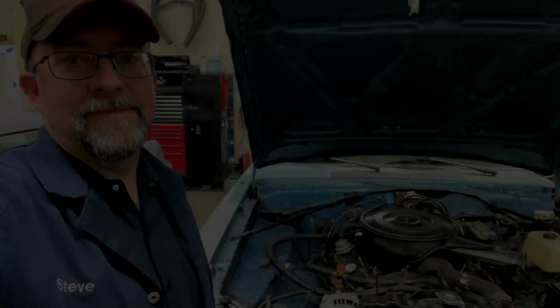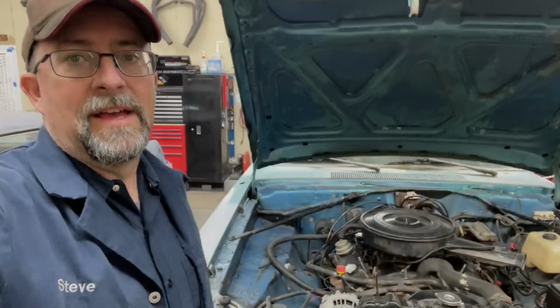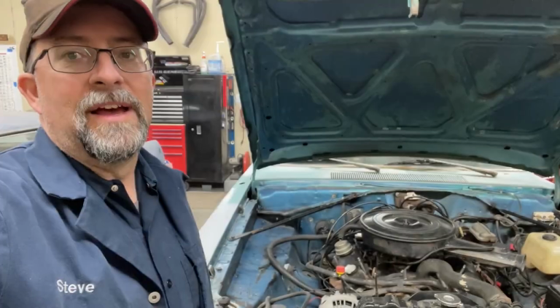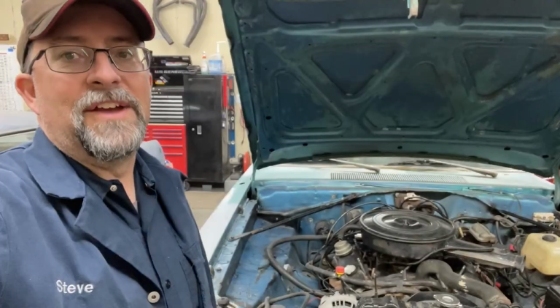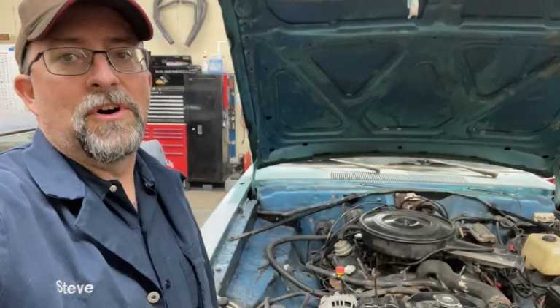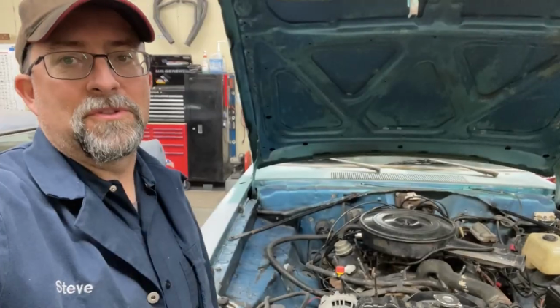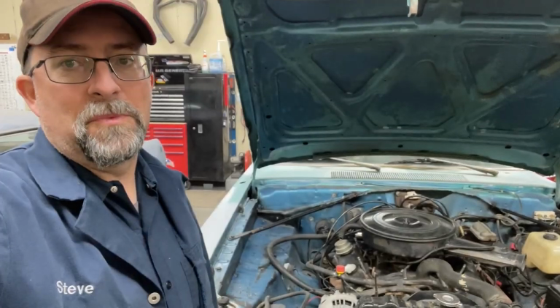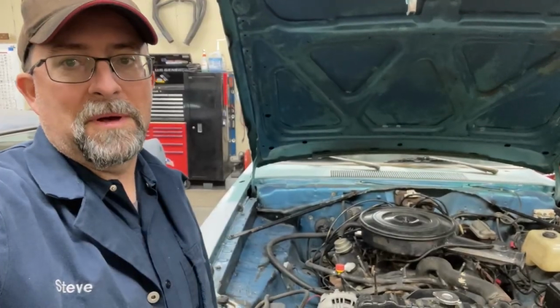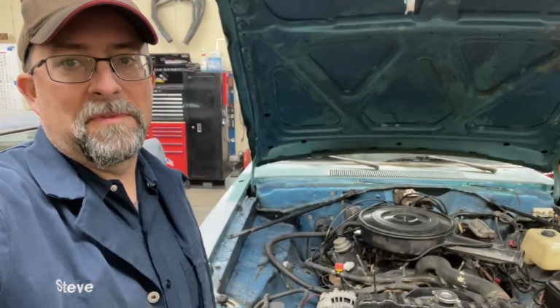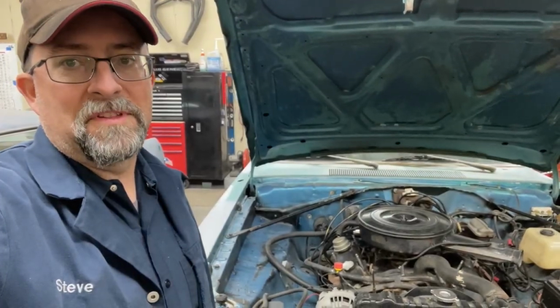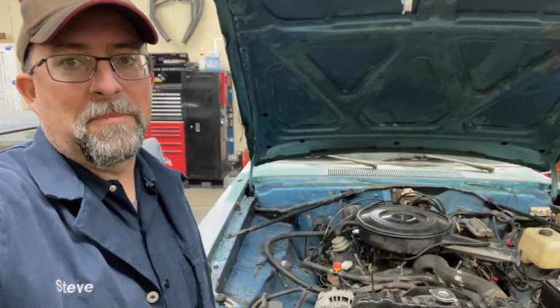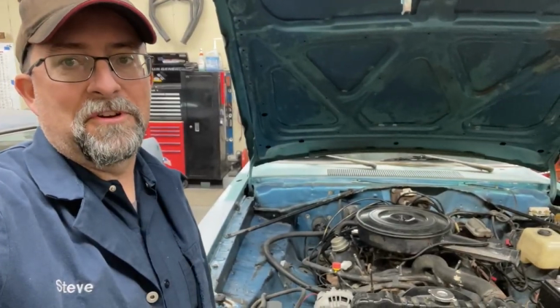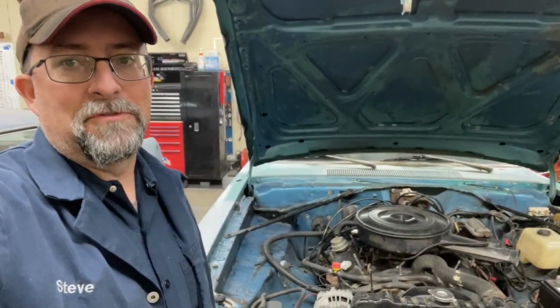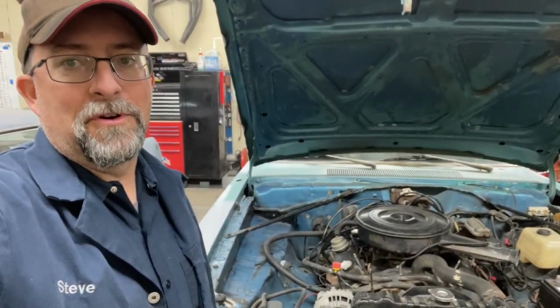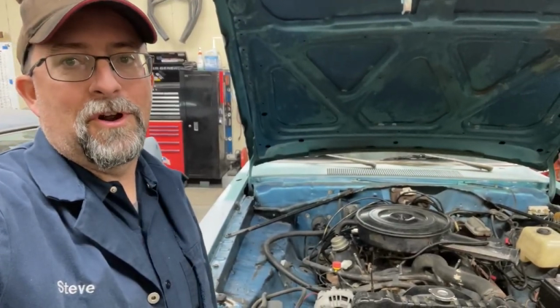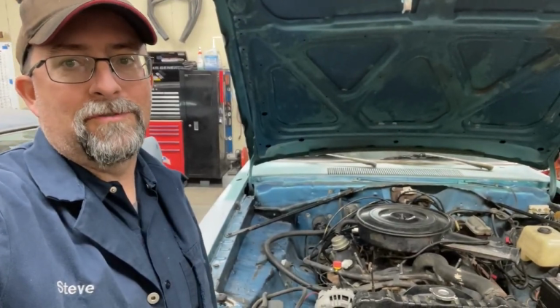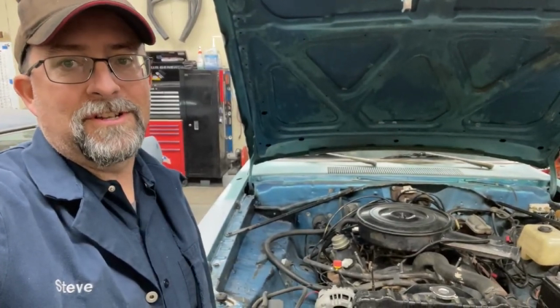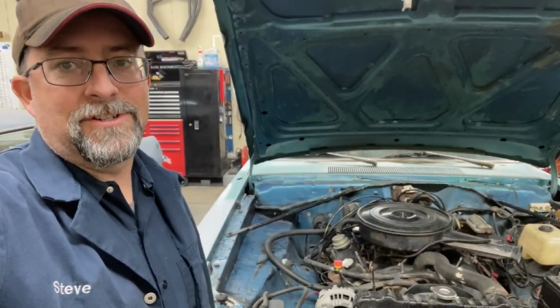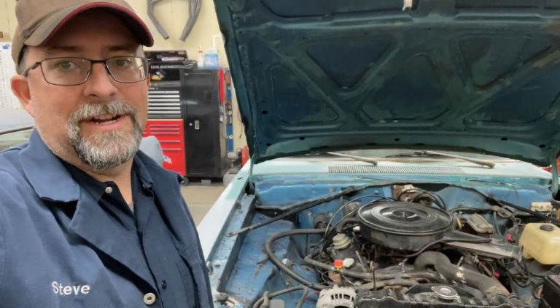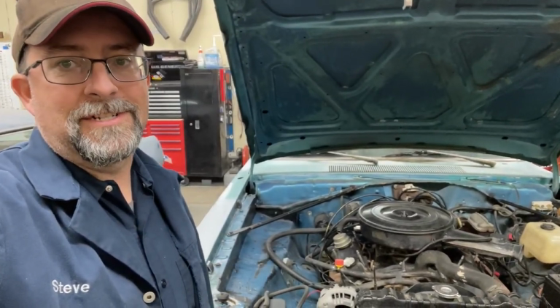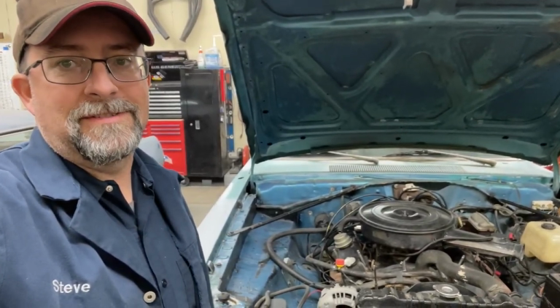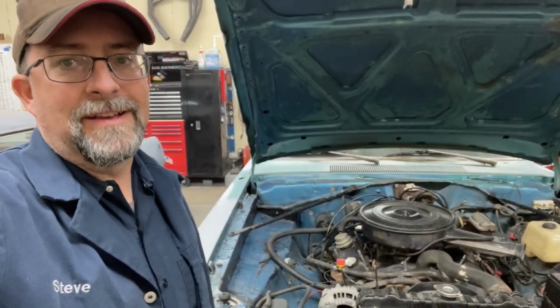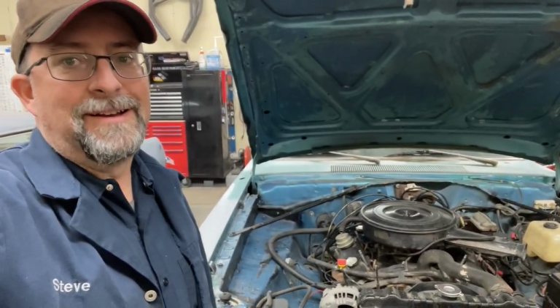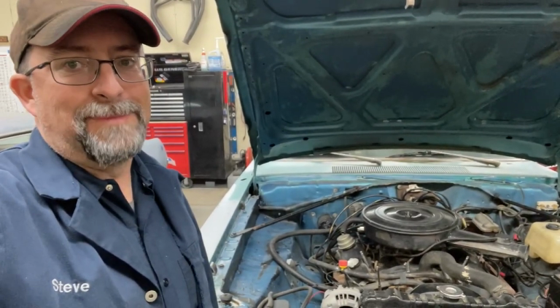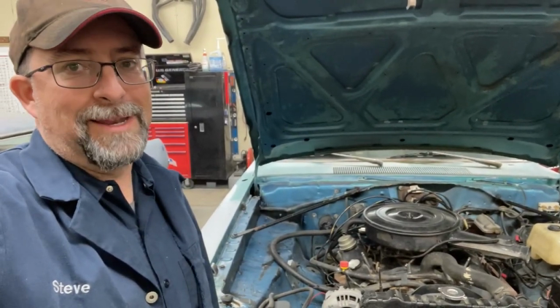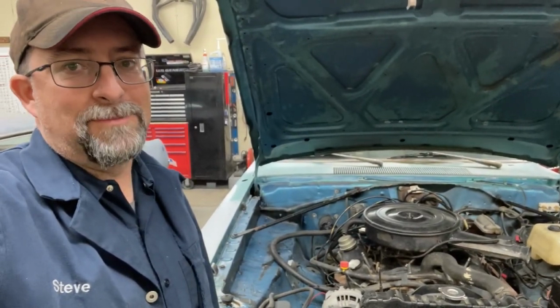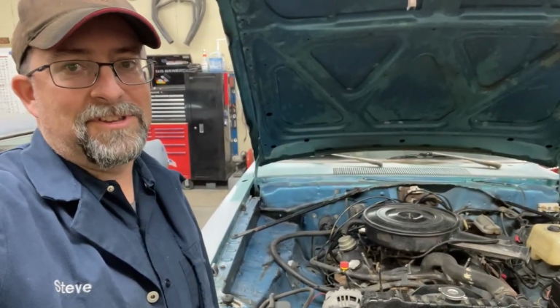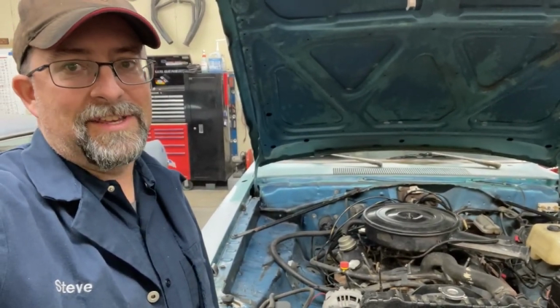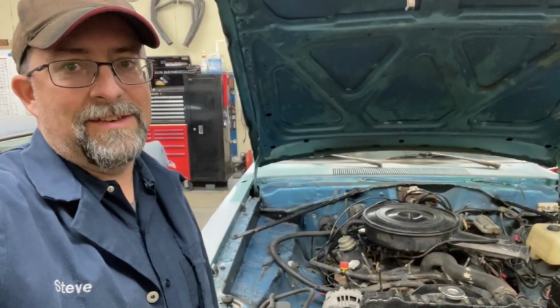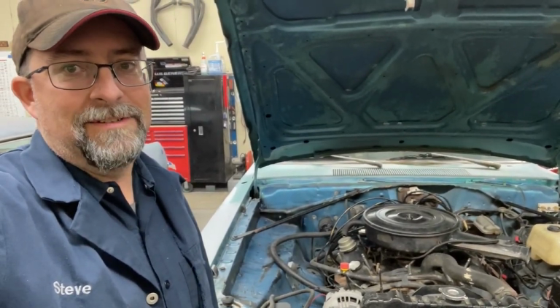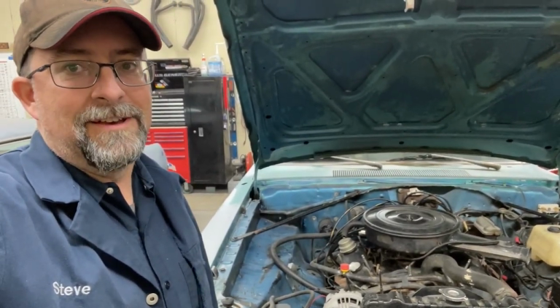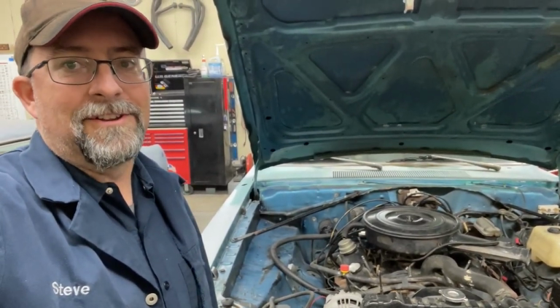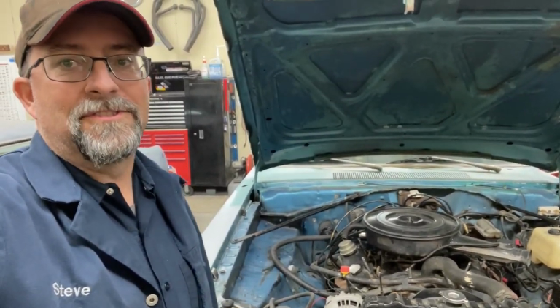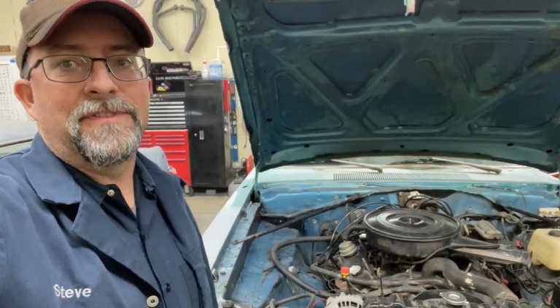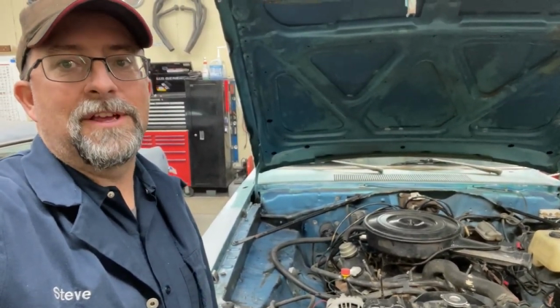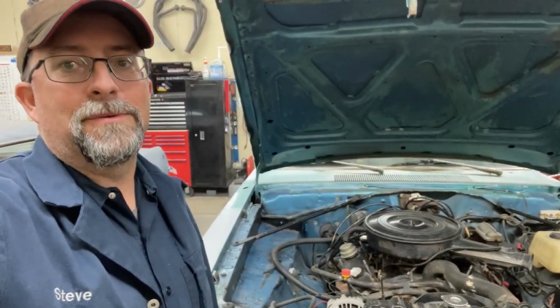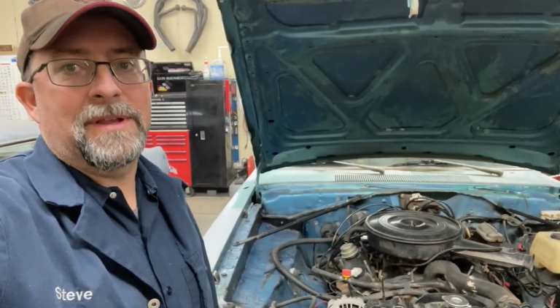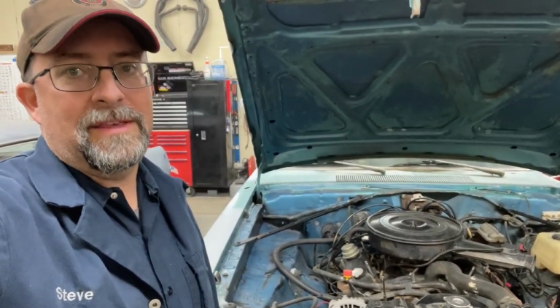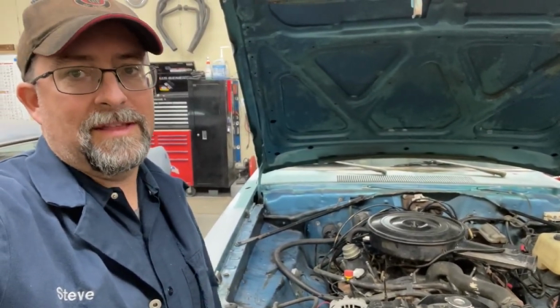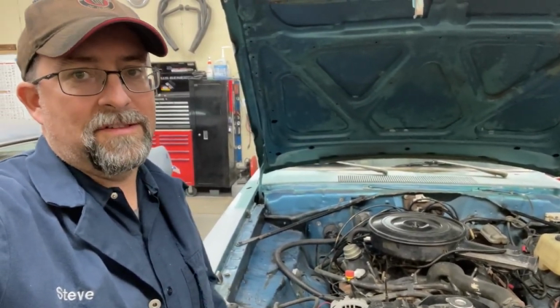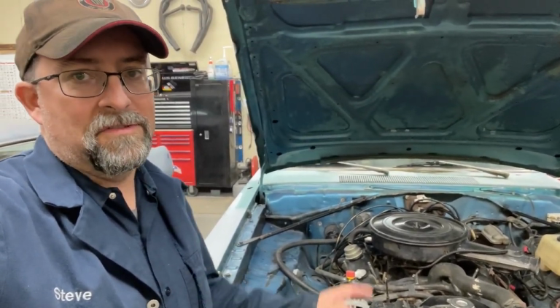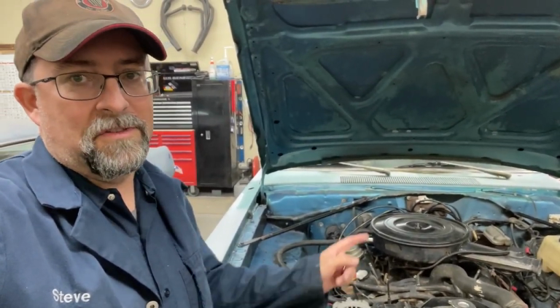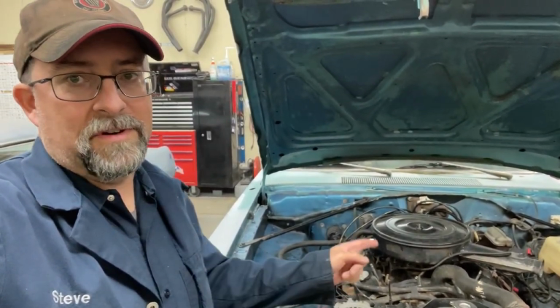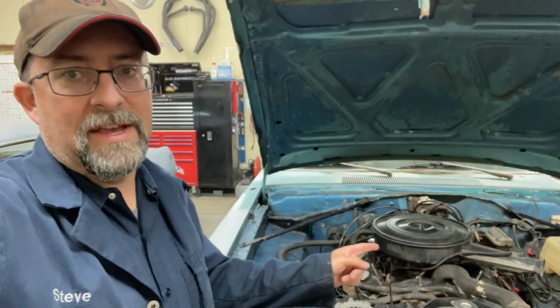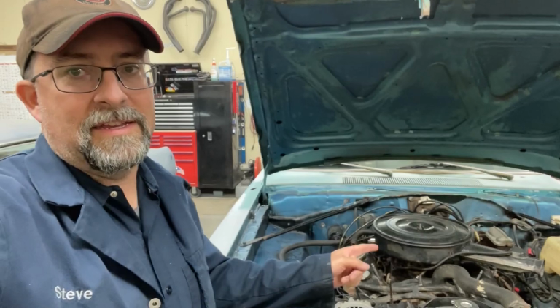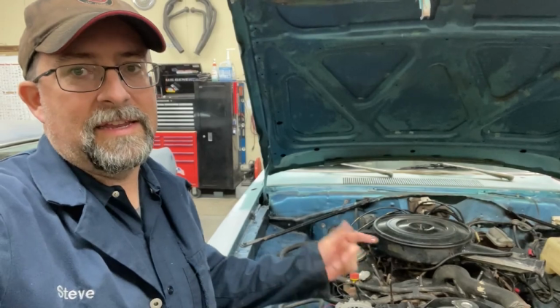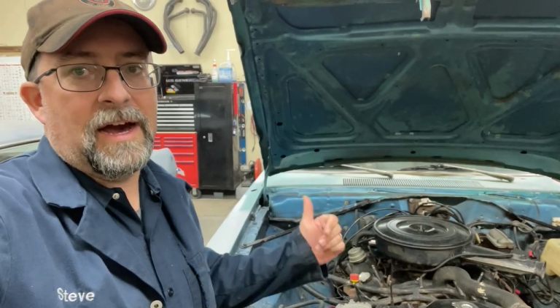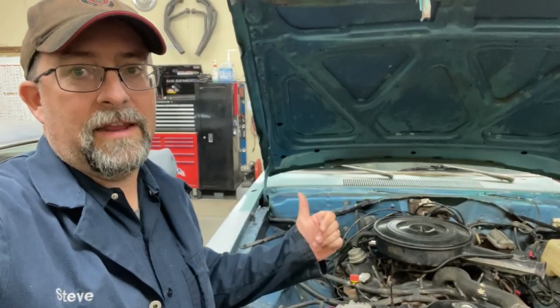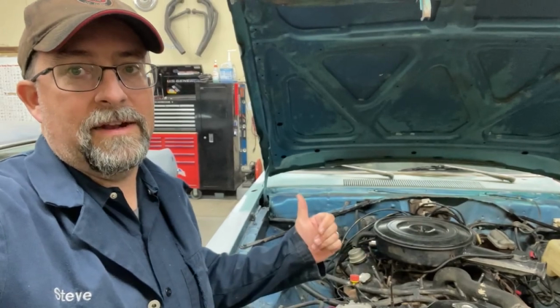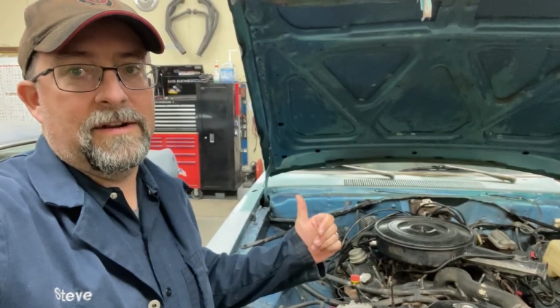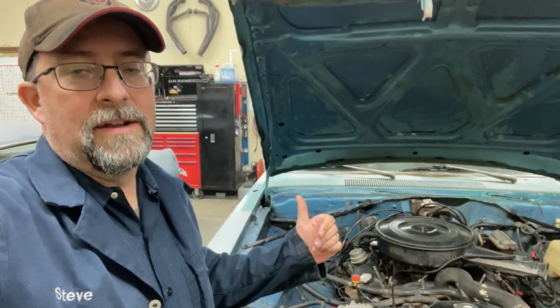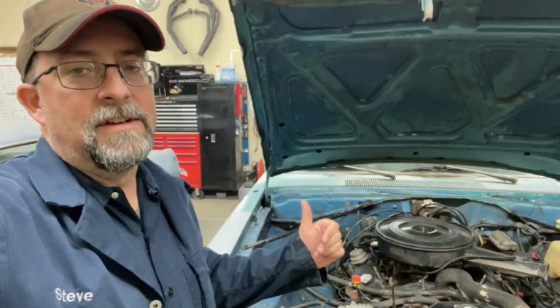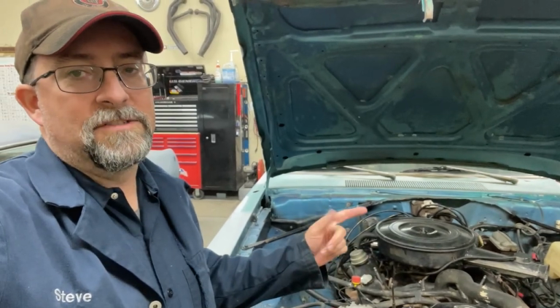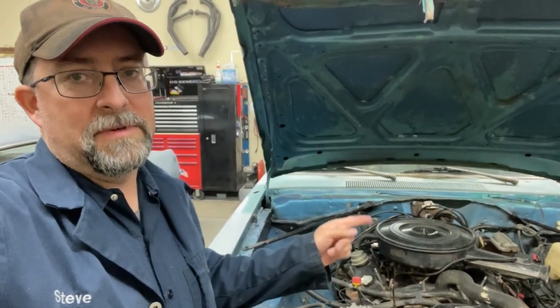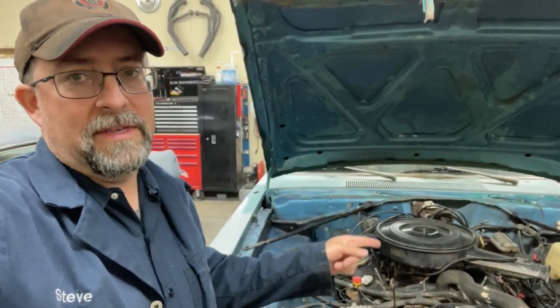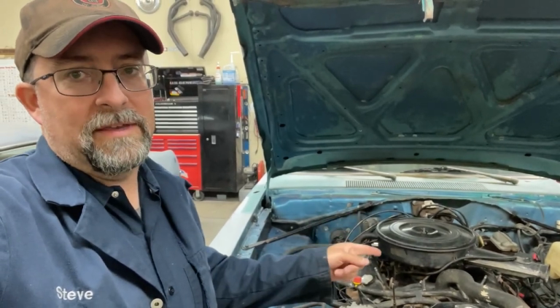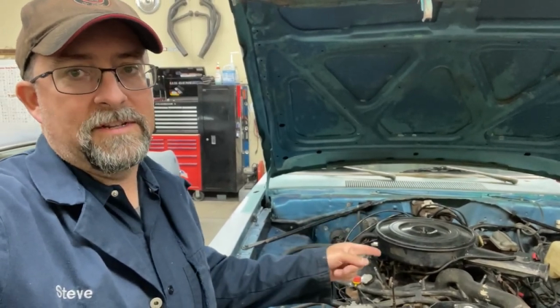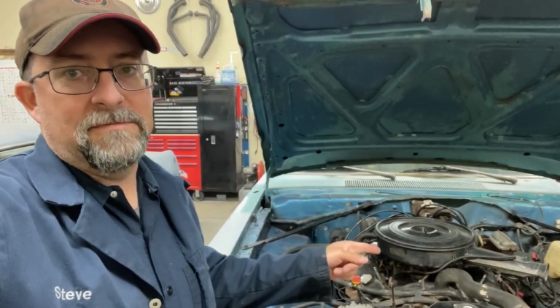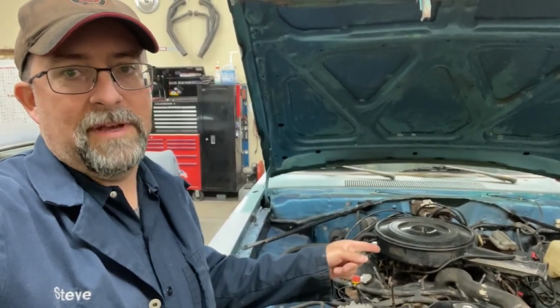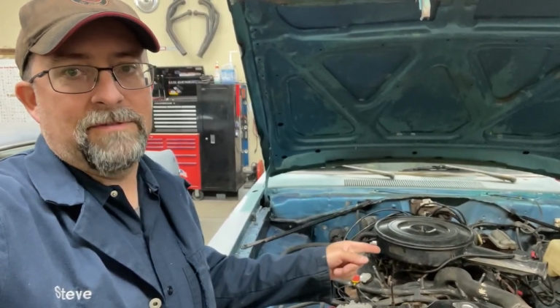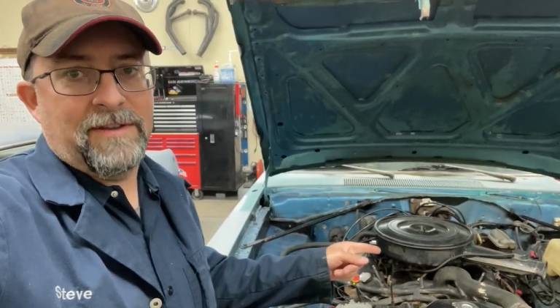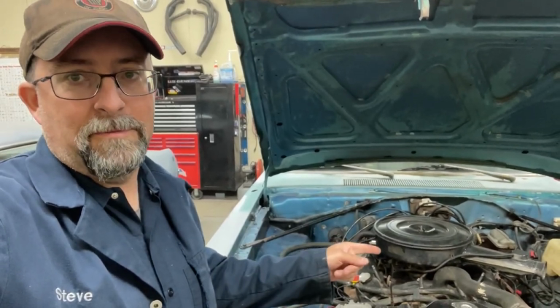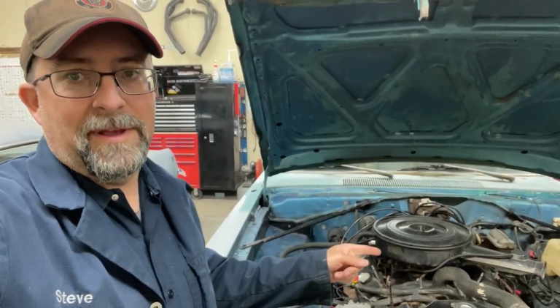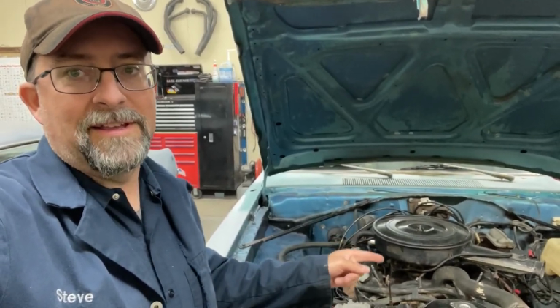Hey folks, welcome to this episode of Road Hard Restorations. My name is Steve, and on this video we're going to yank this little 318 out of here so we can get the engine bay ready for paint.